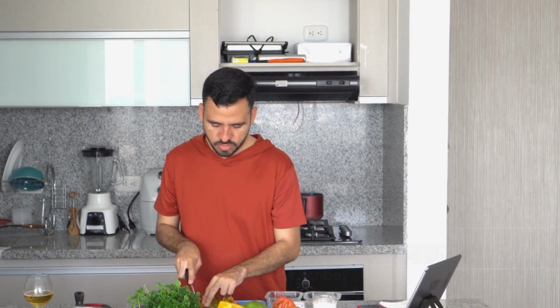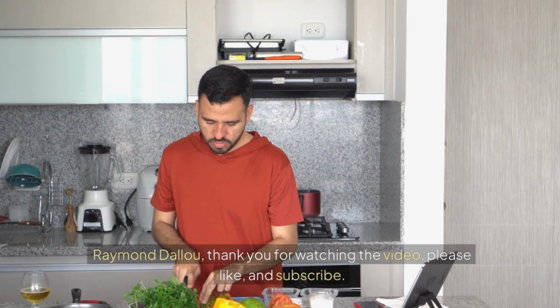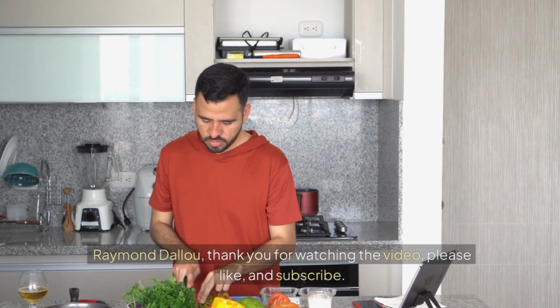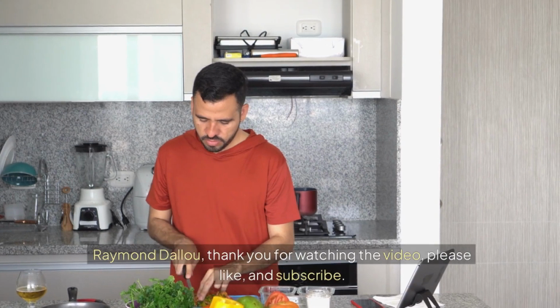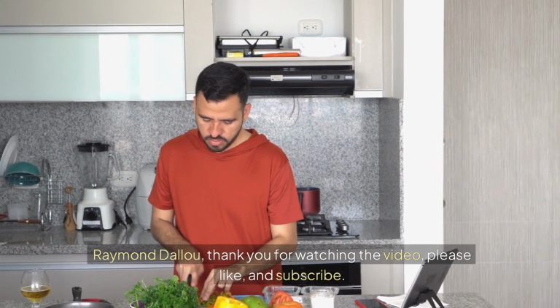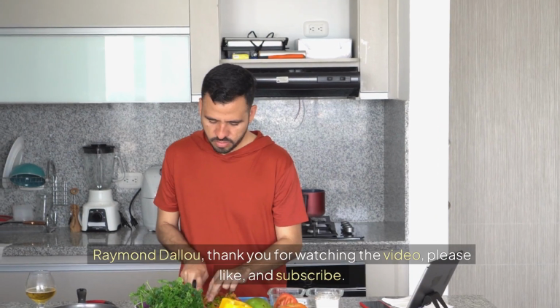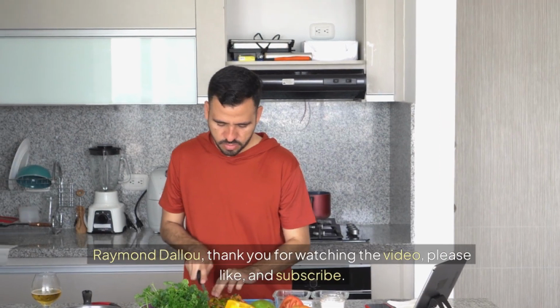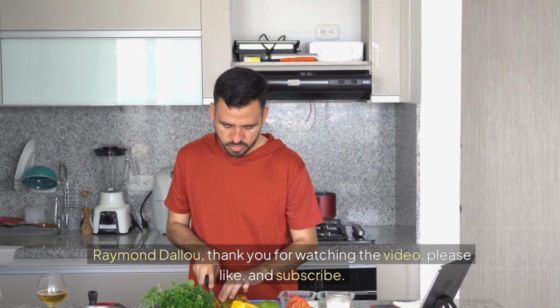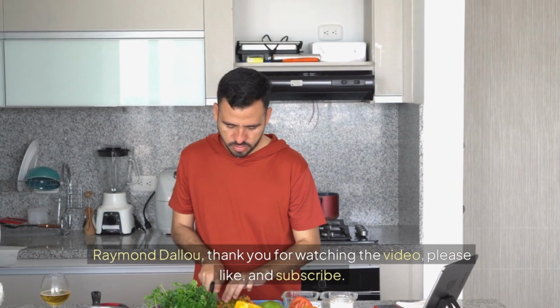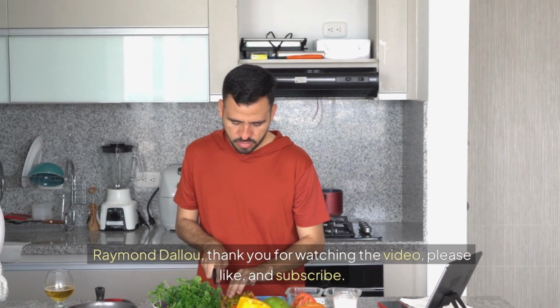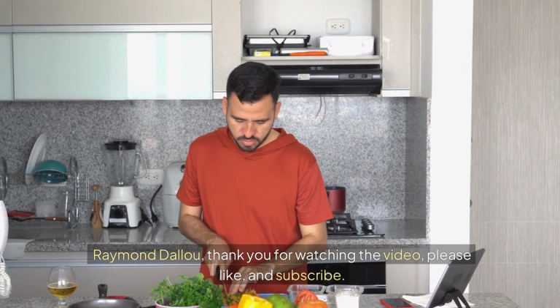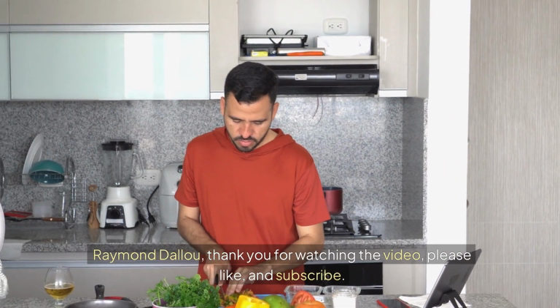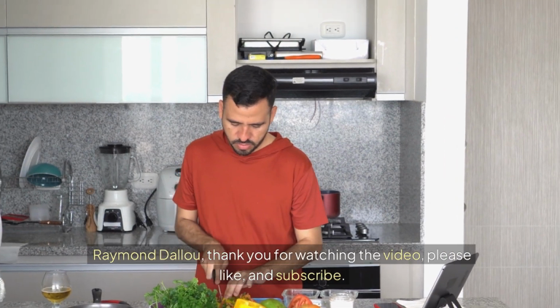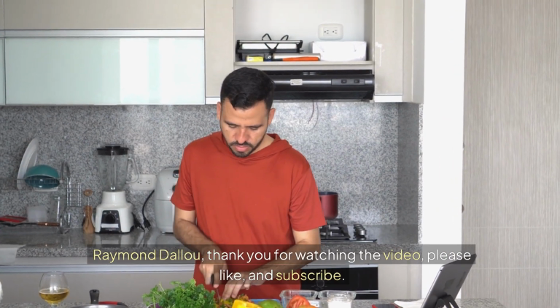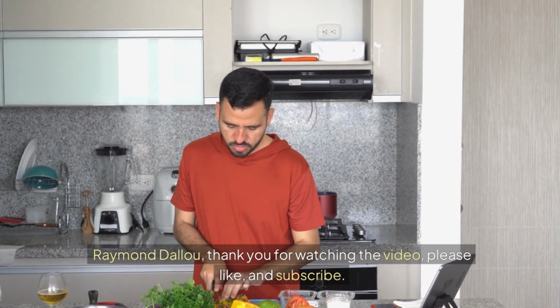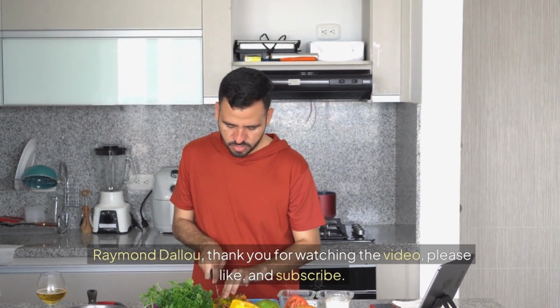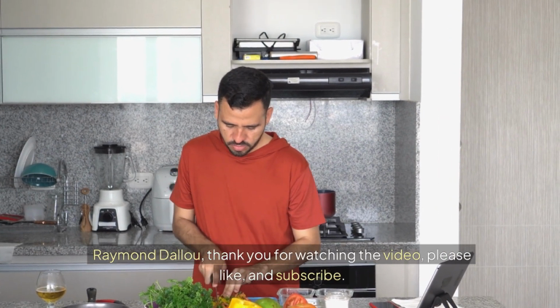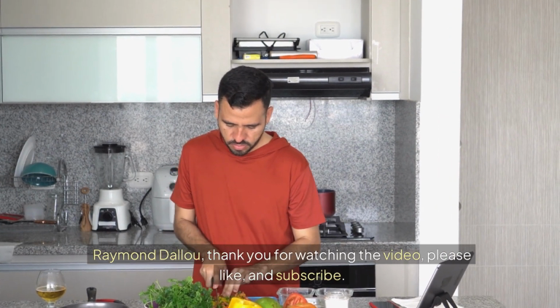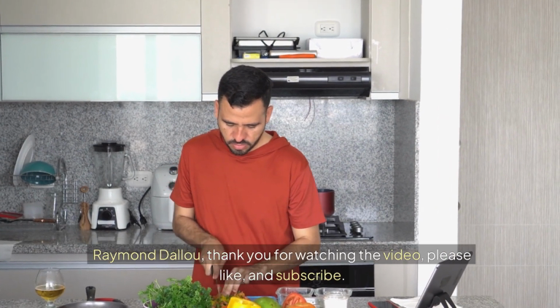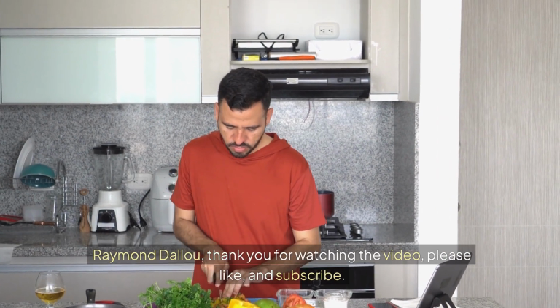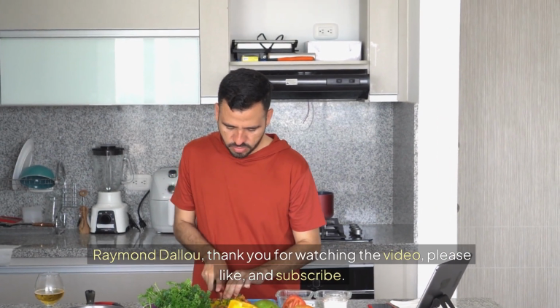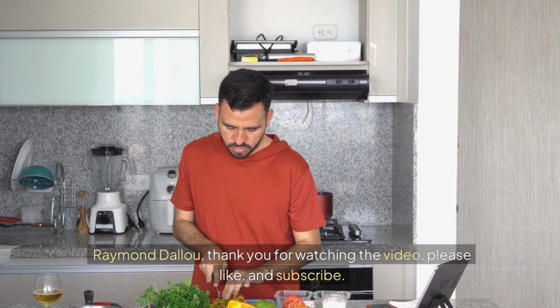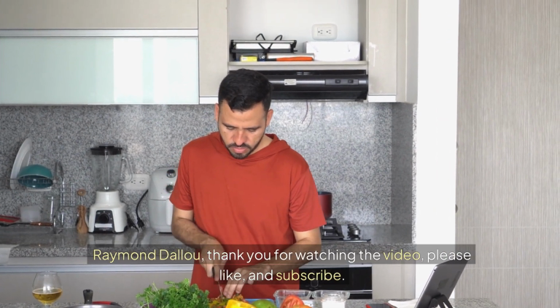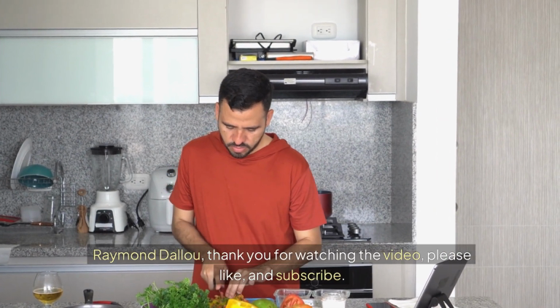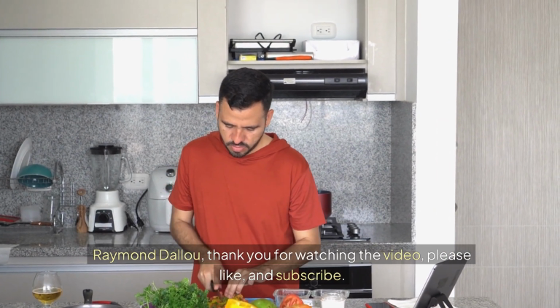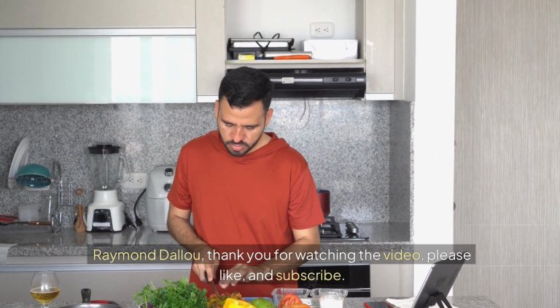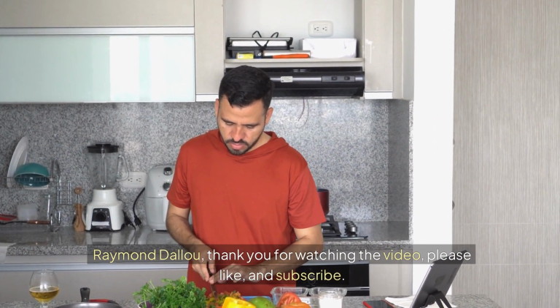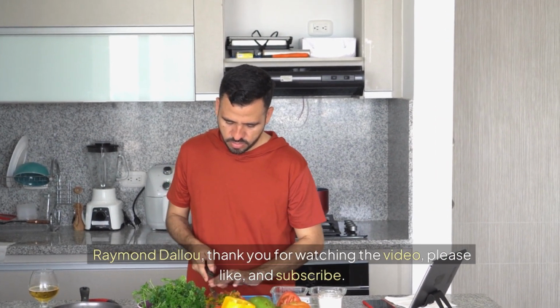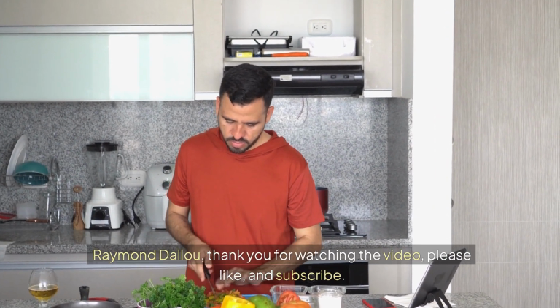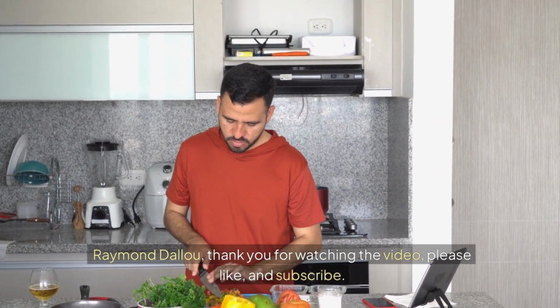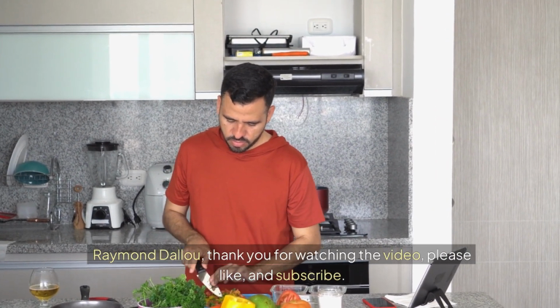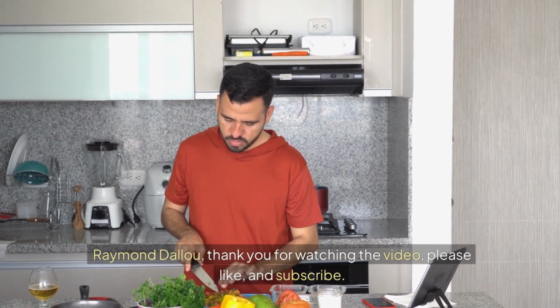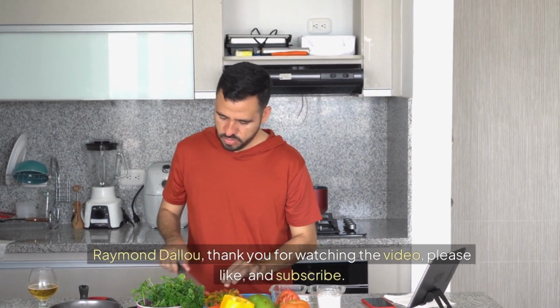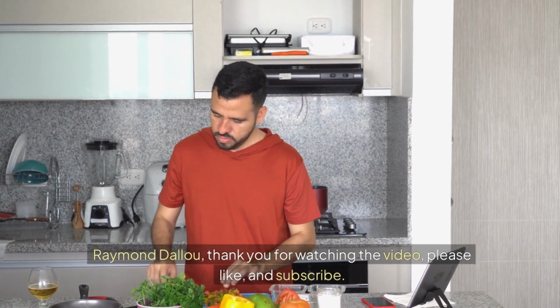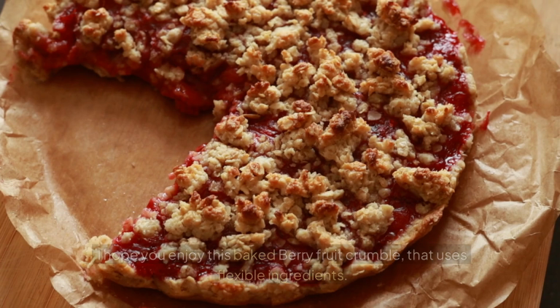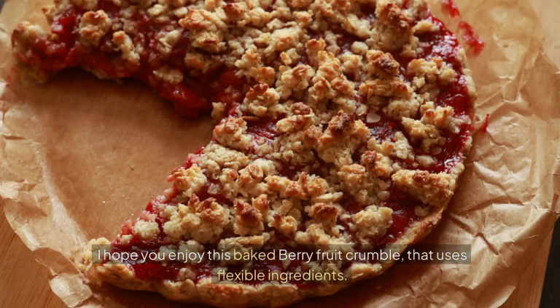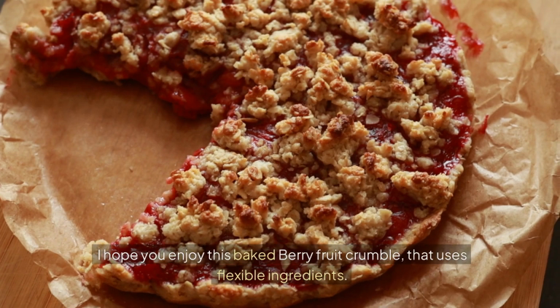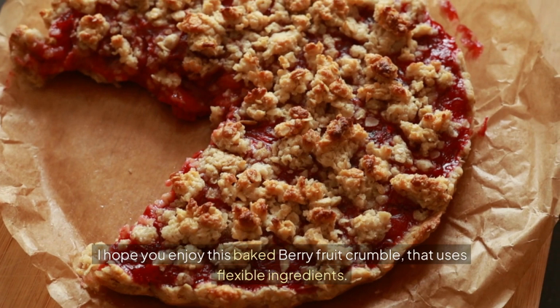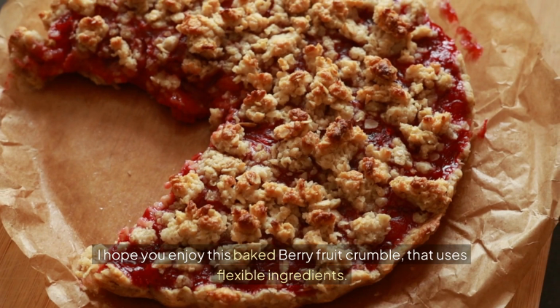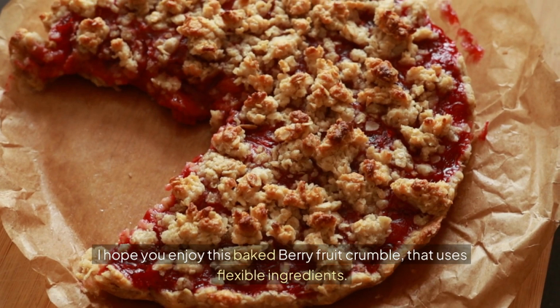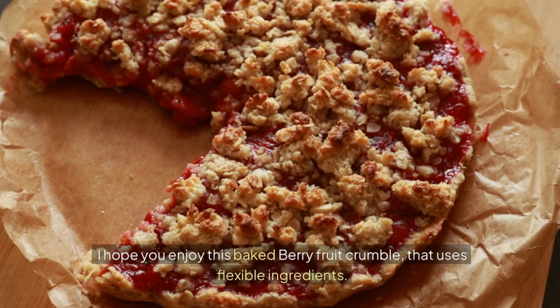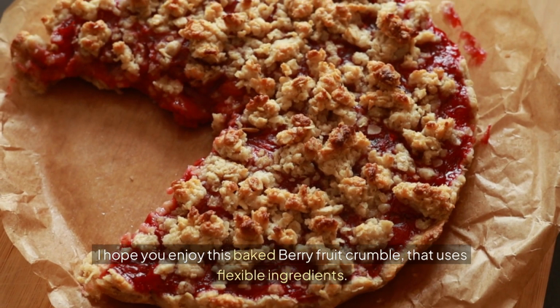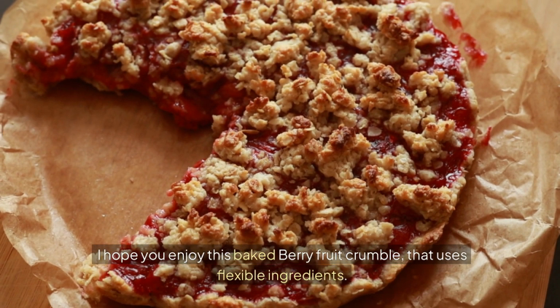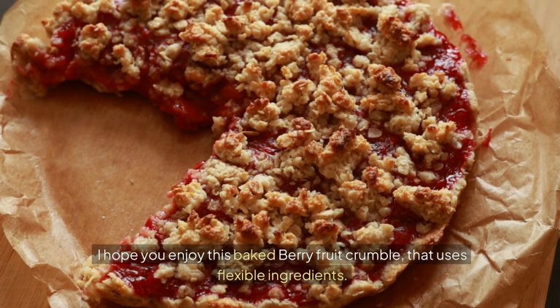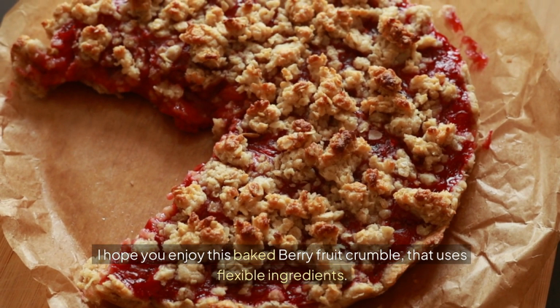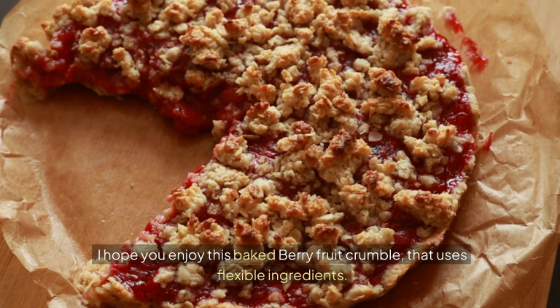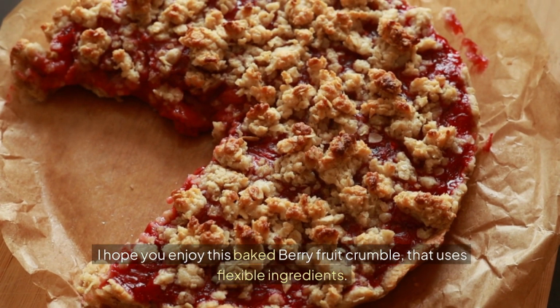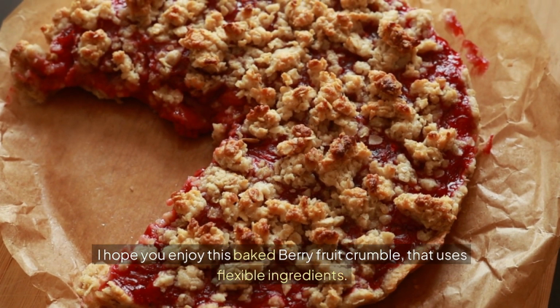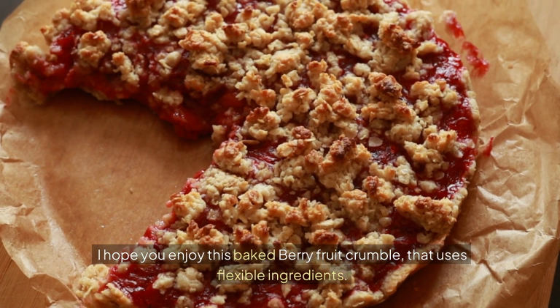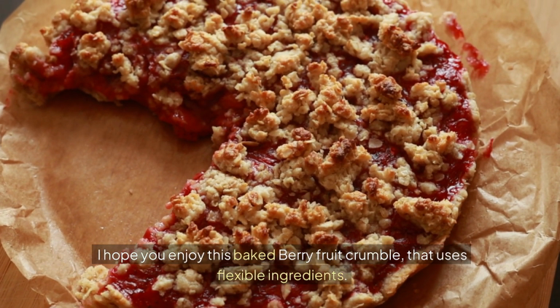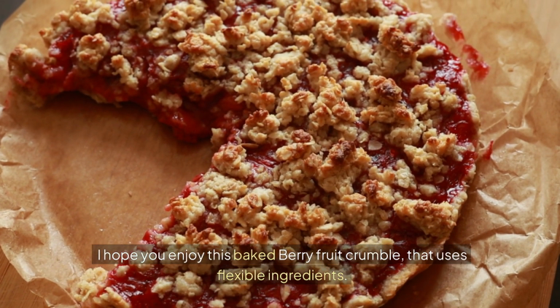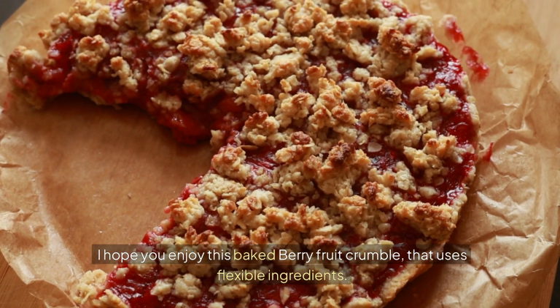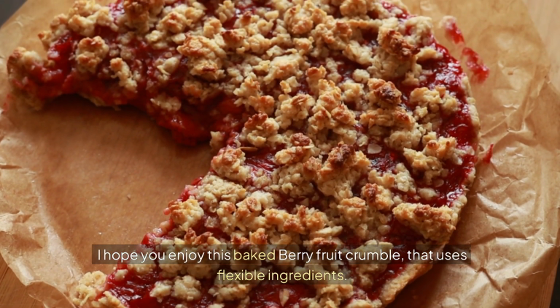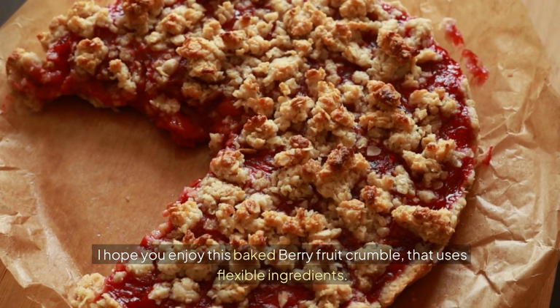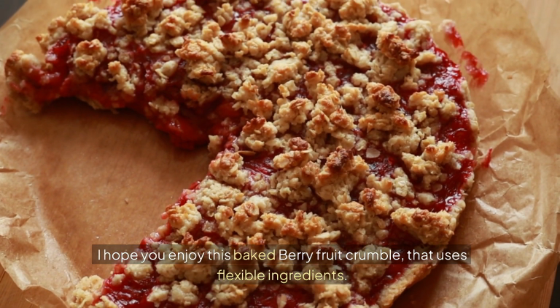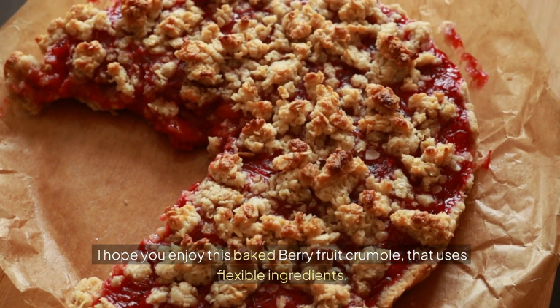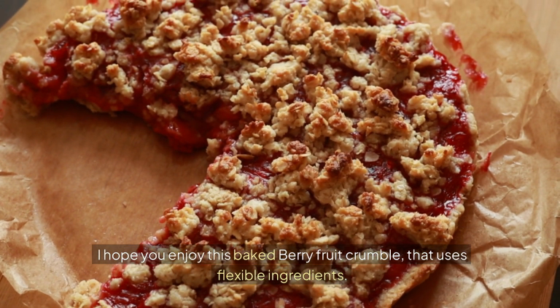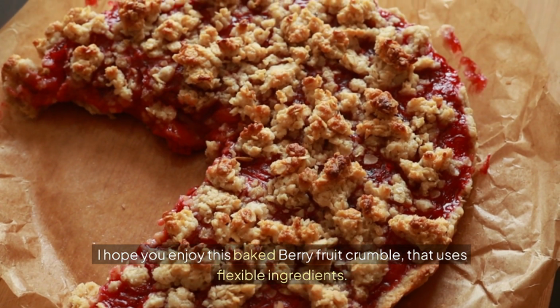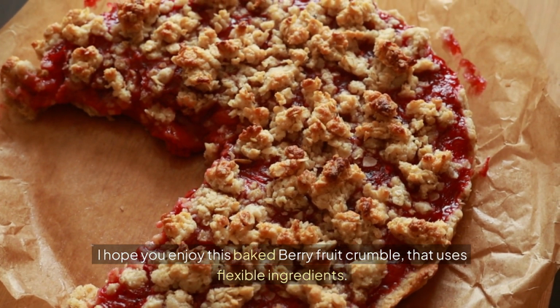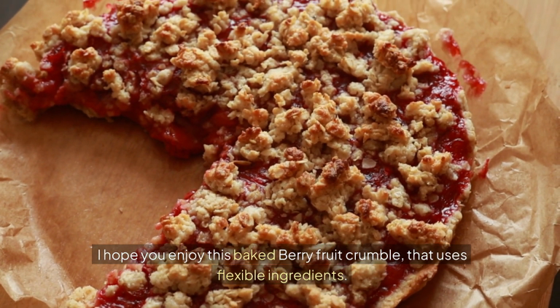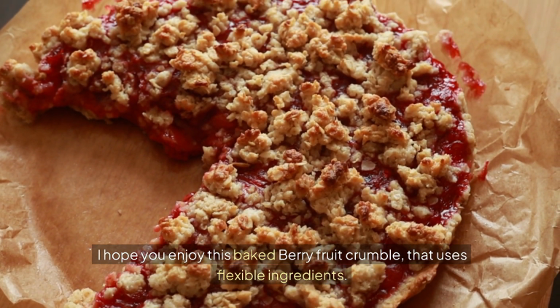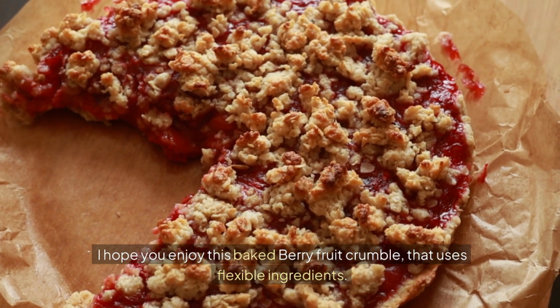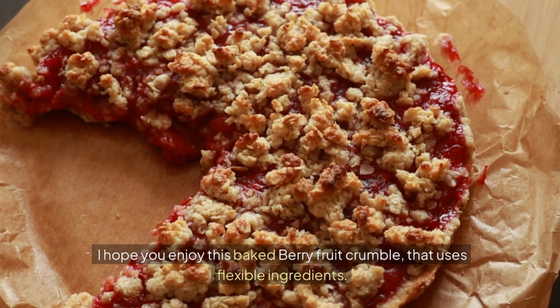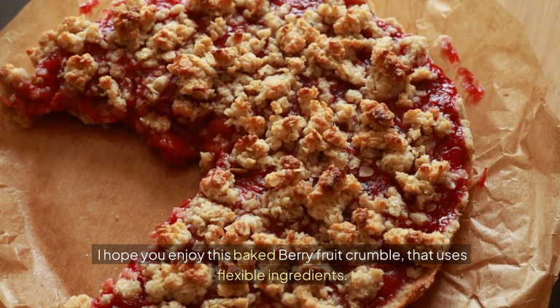Raymond DeLoe, thank you for watching the video, please like and subscribe. I hope you enjoy this baked berry fruit crumble that uses flexible ingredients.